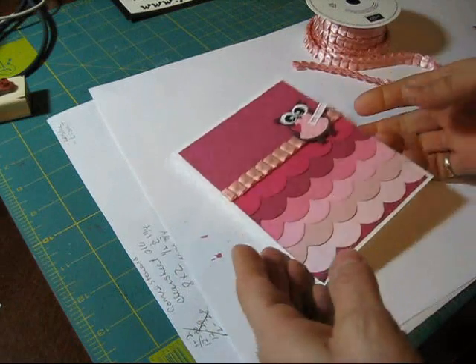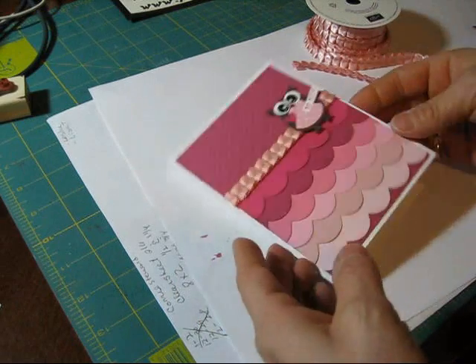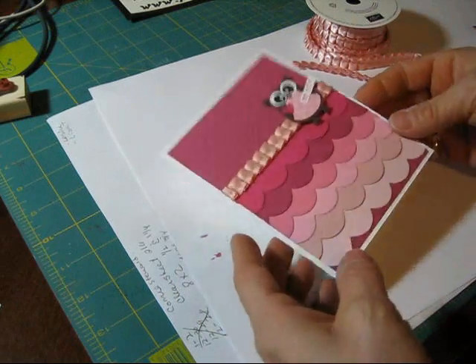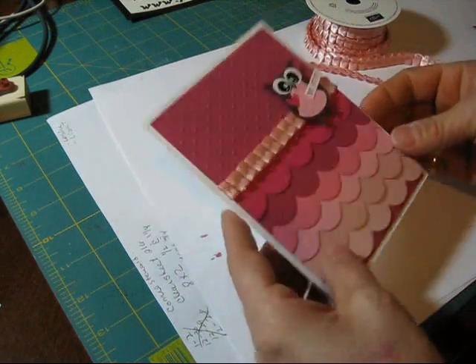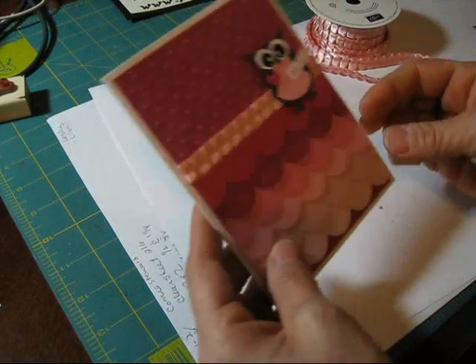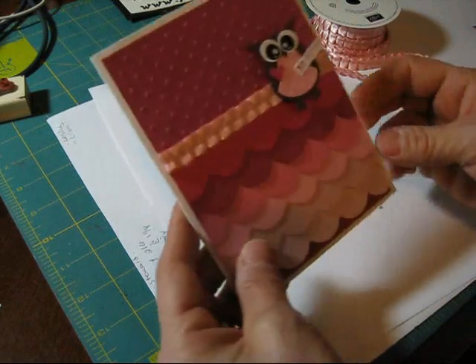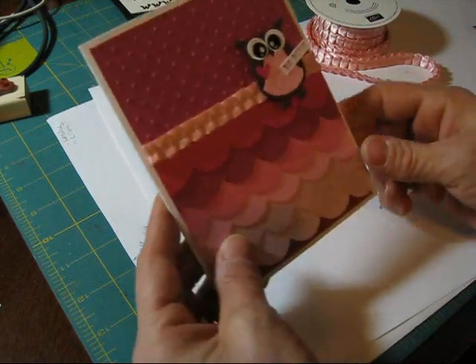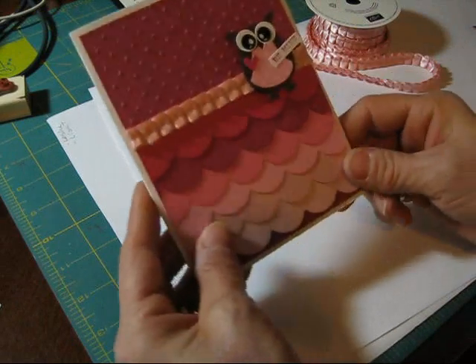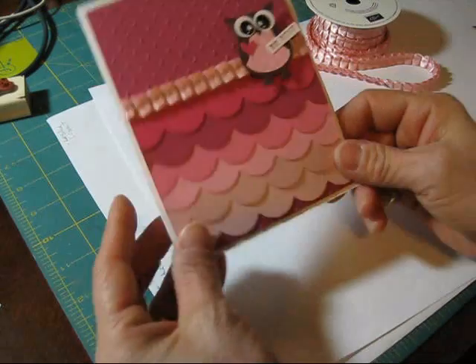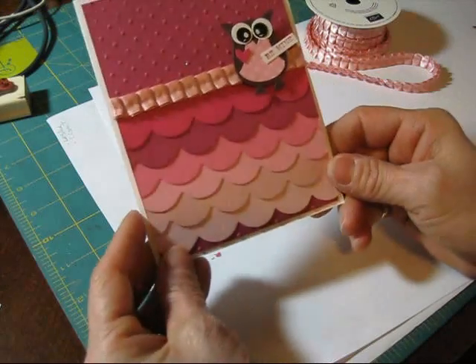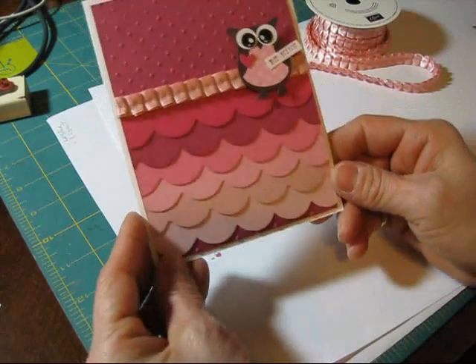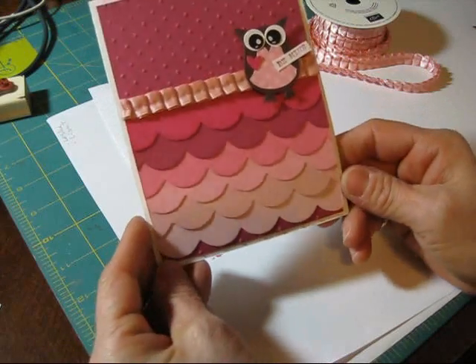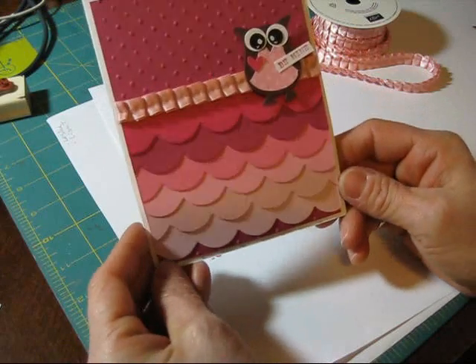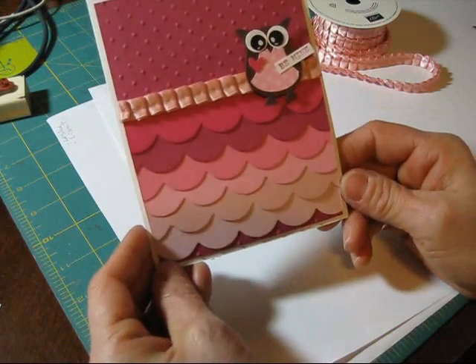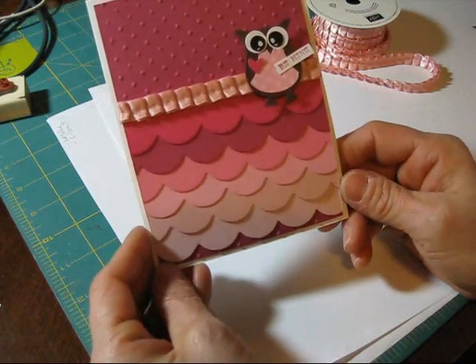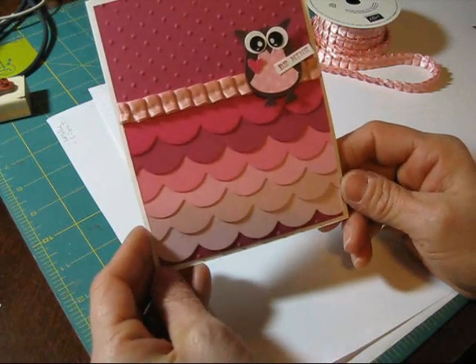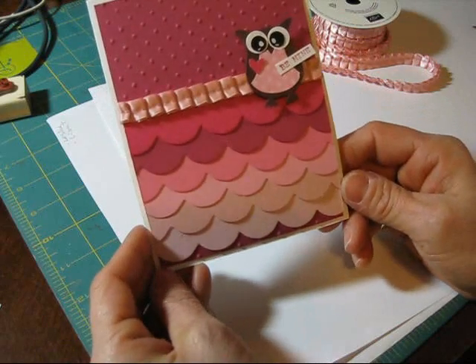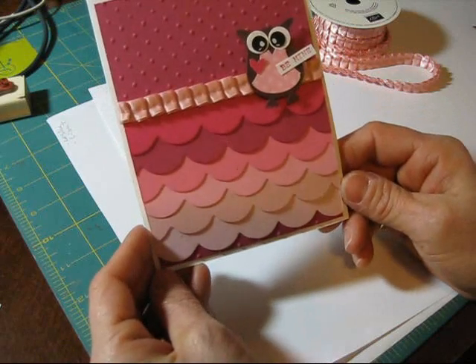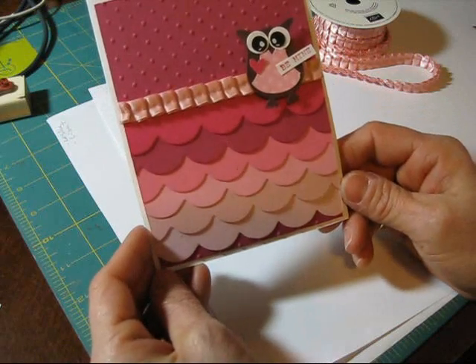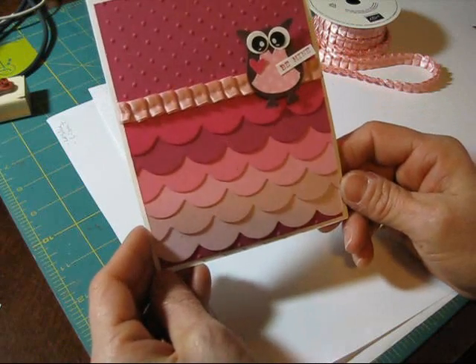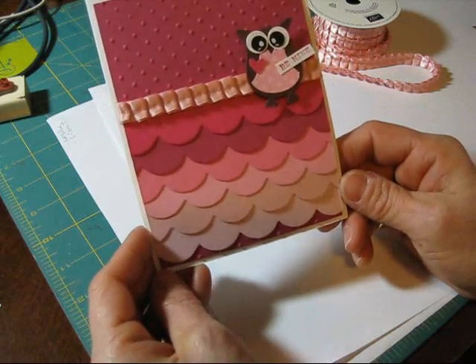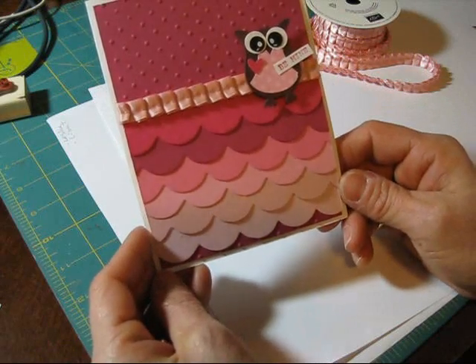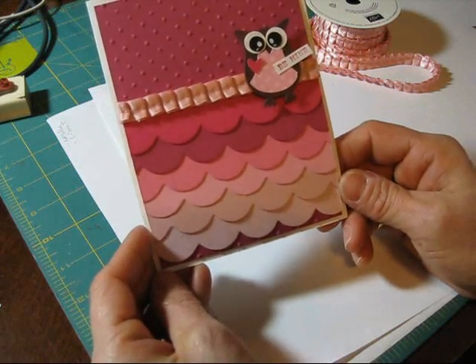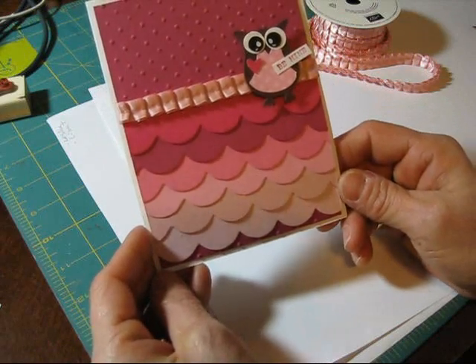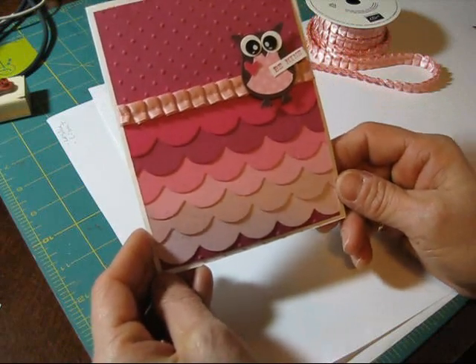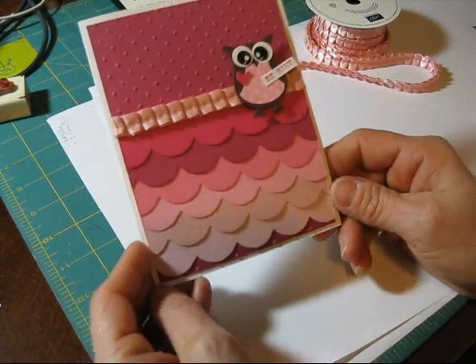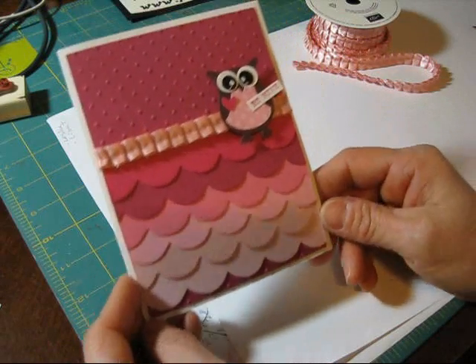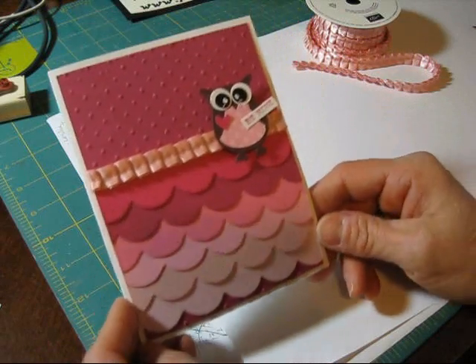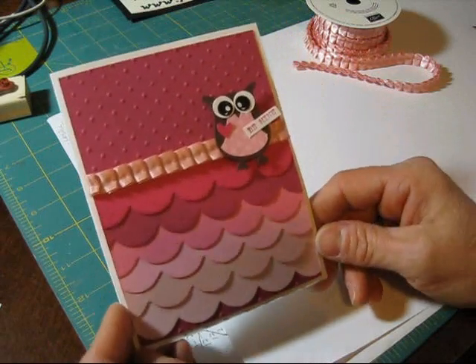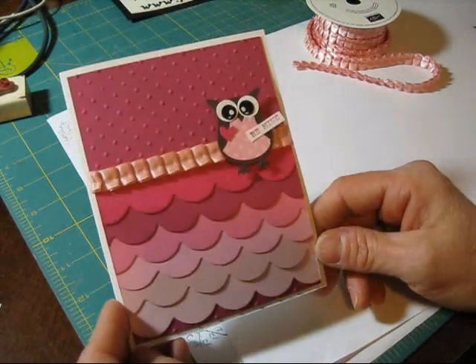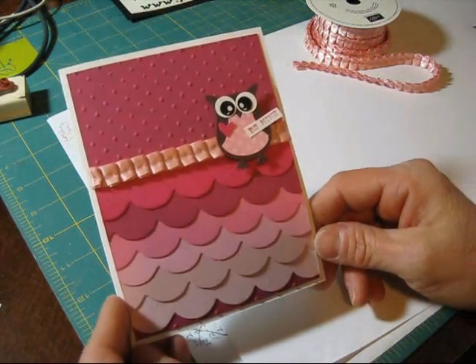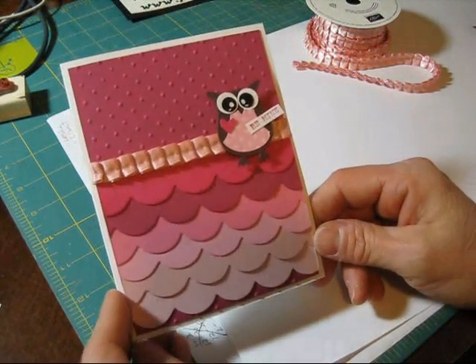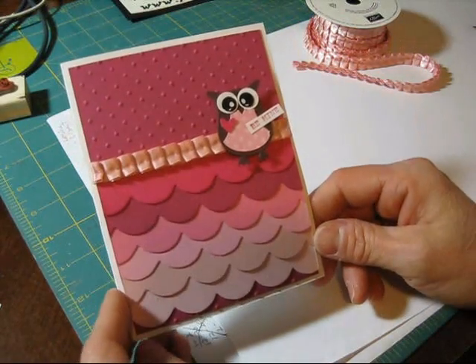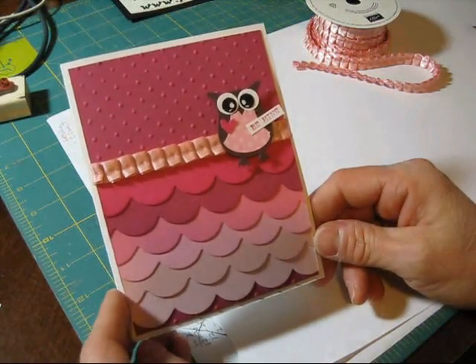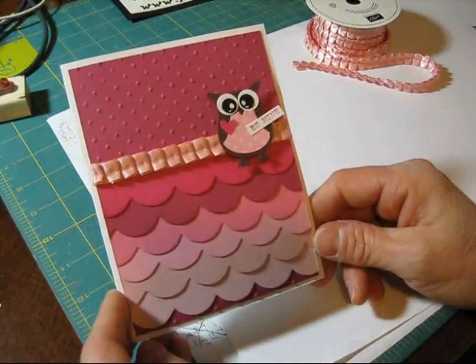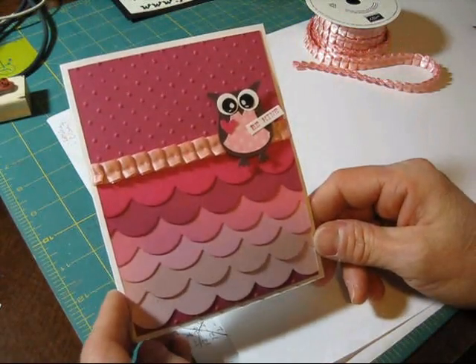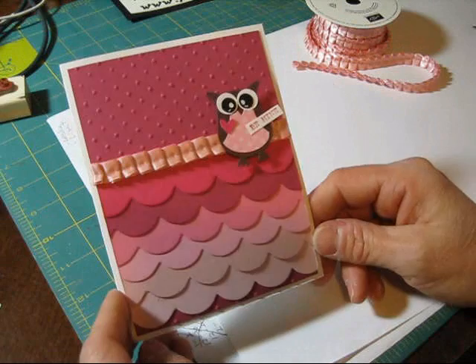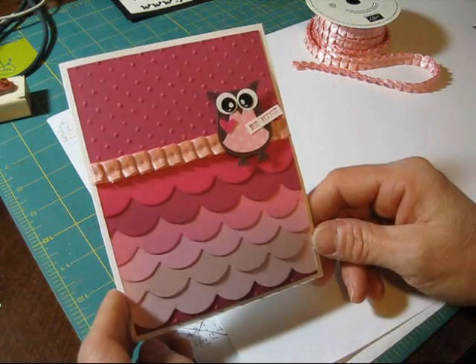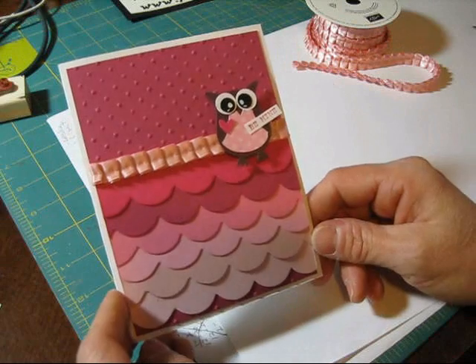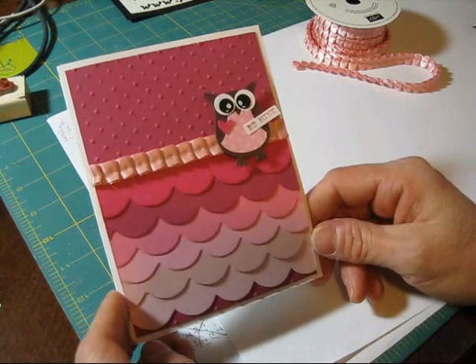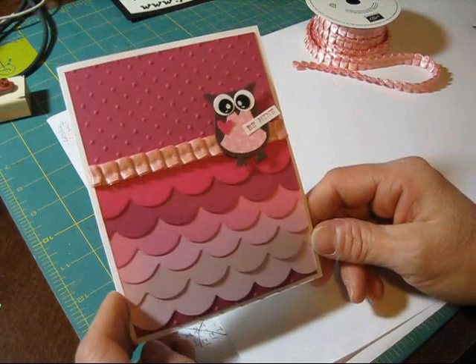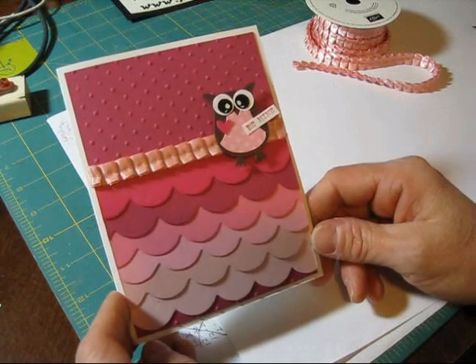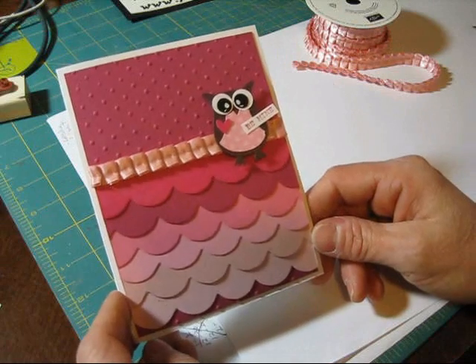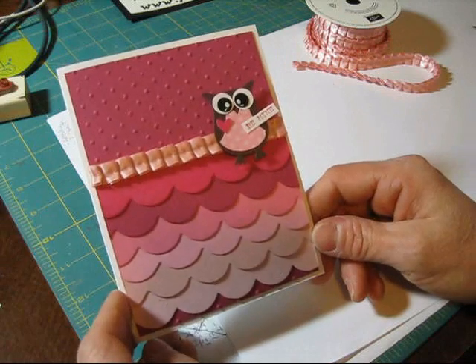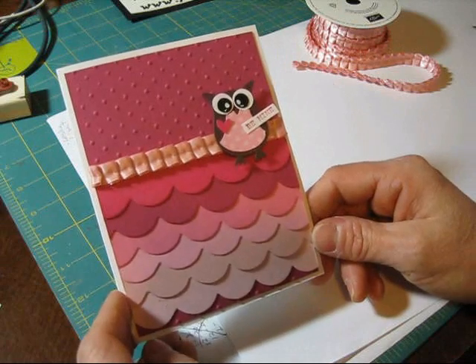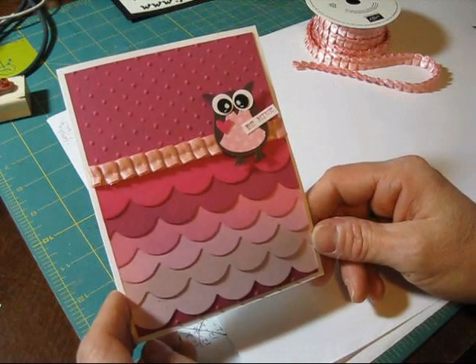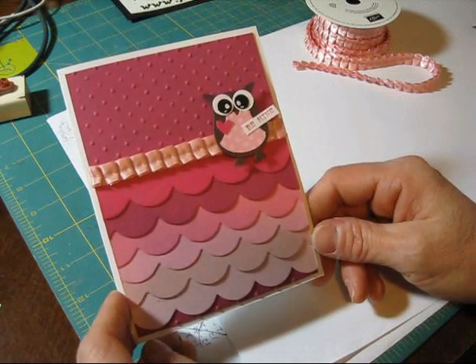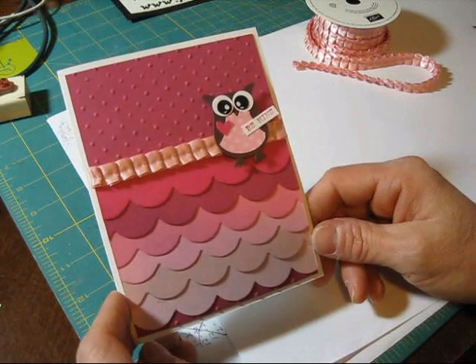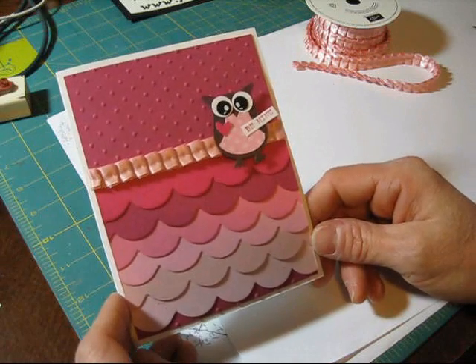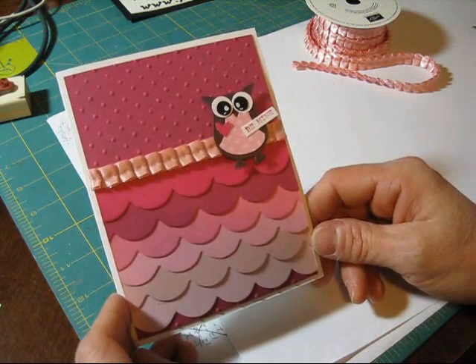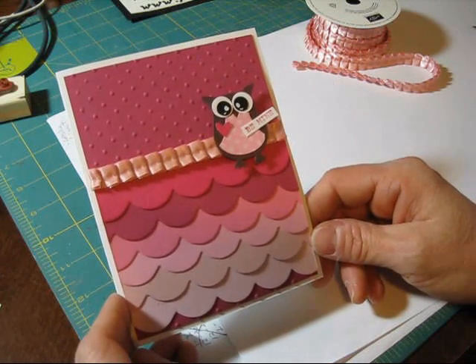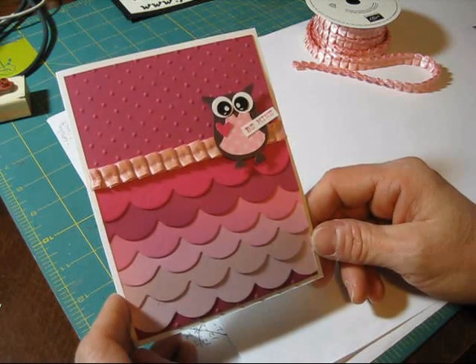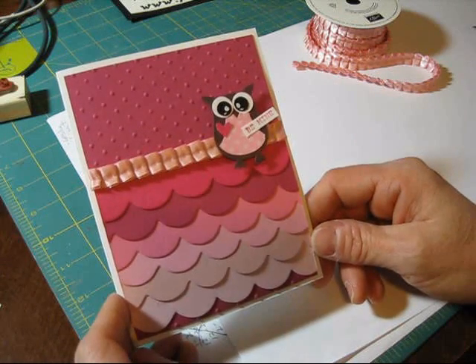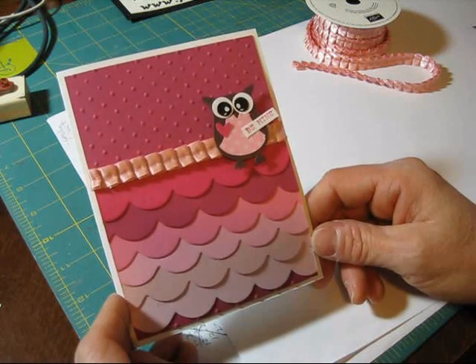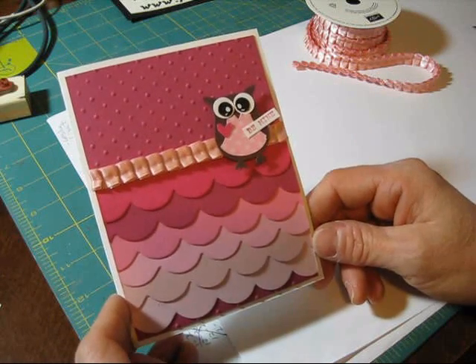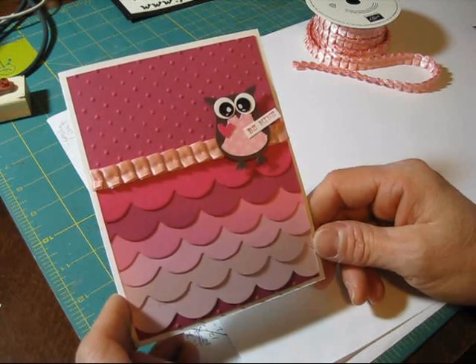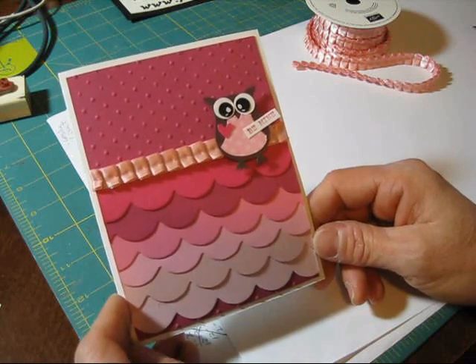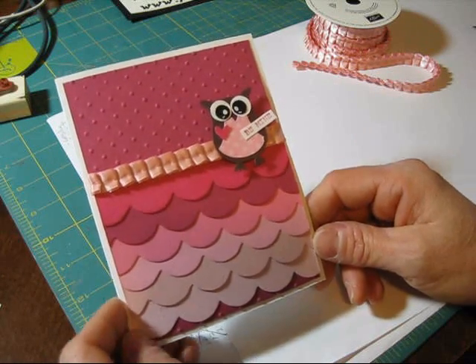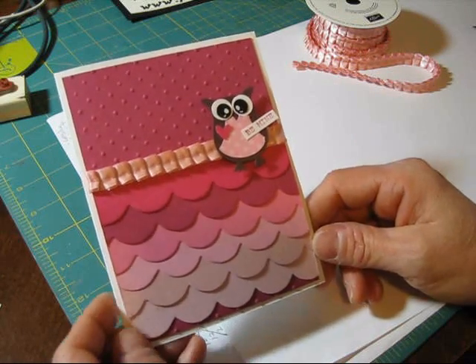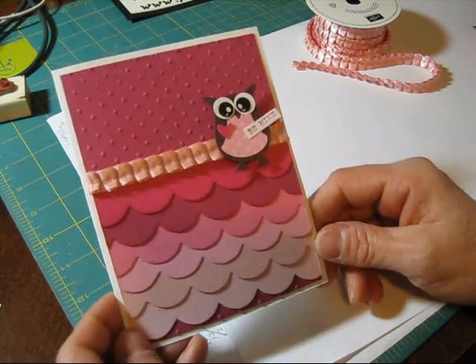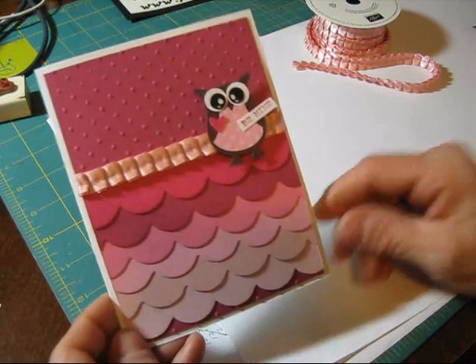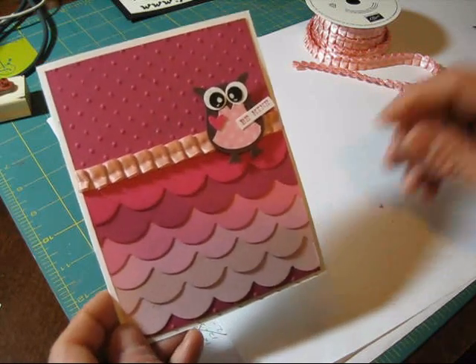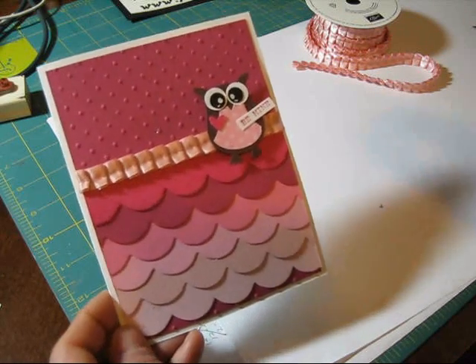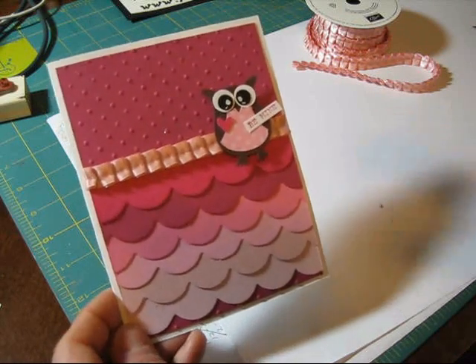You know what? I'm going to put him two-dimensional because I want him higher. Voilà! Oh, that is very cute. That is it for today, my friends. Till next time, happy stamping!